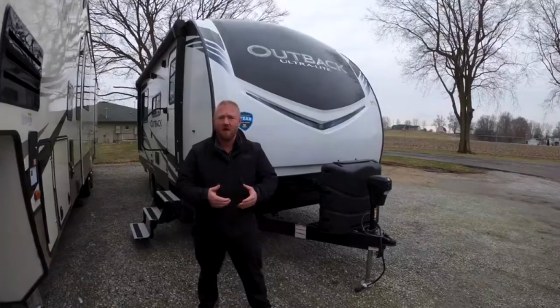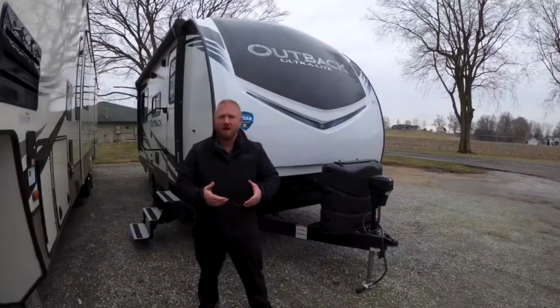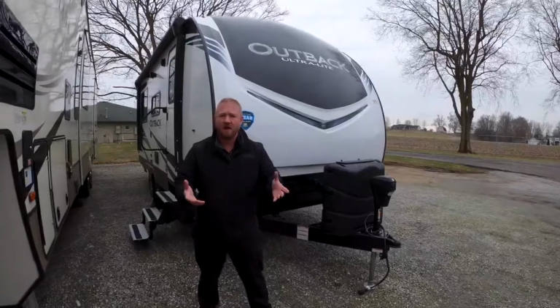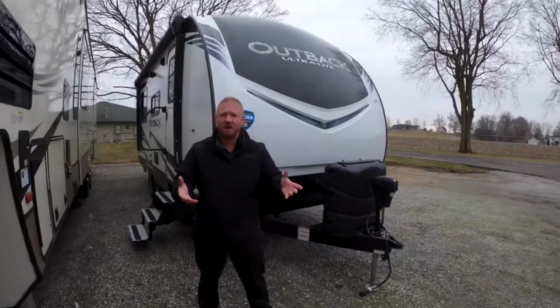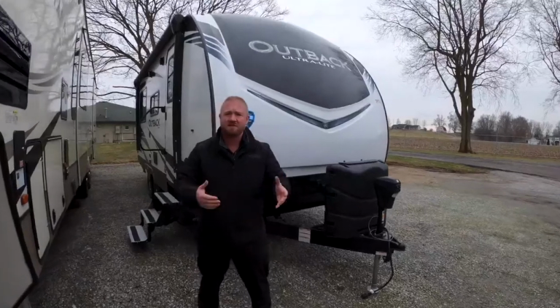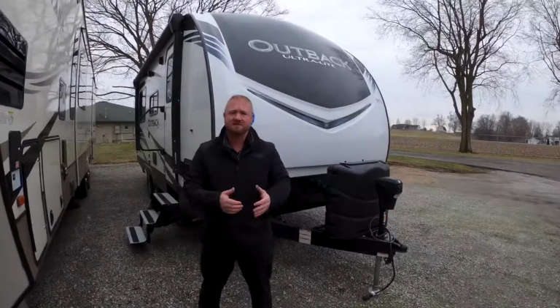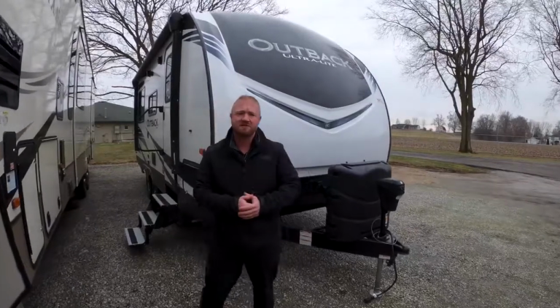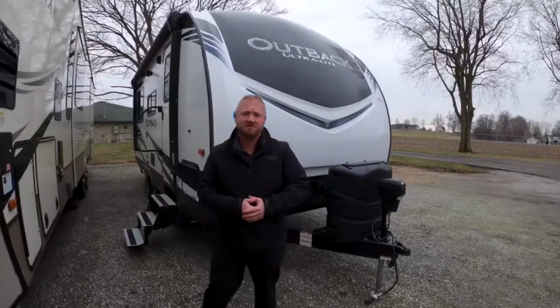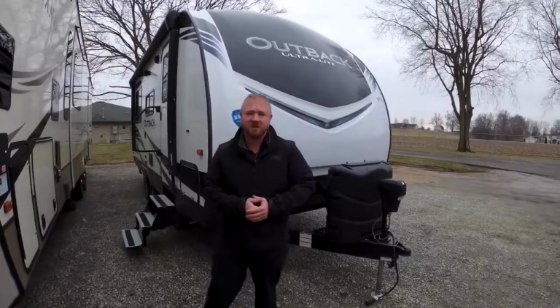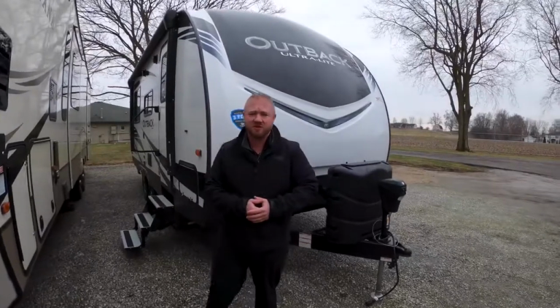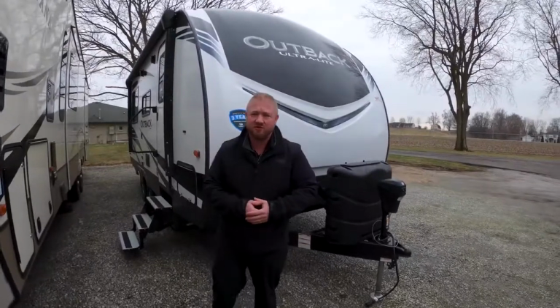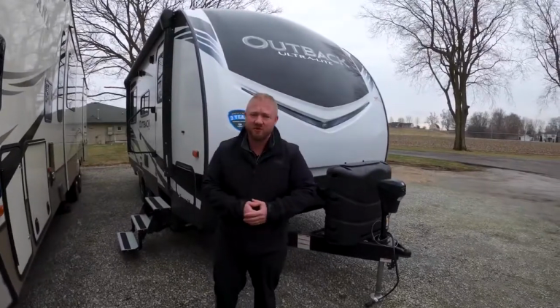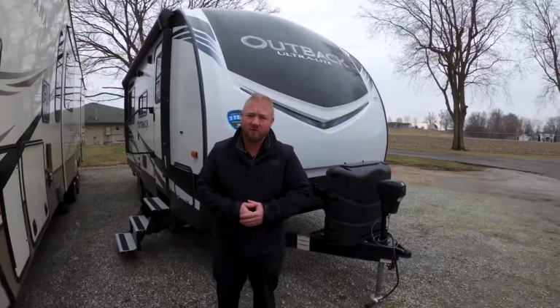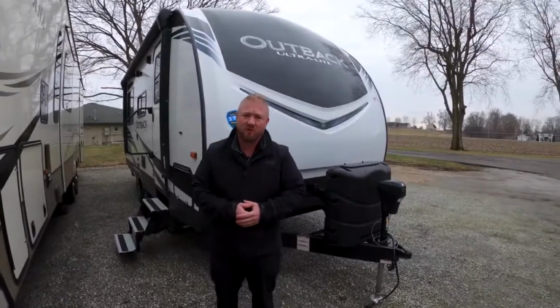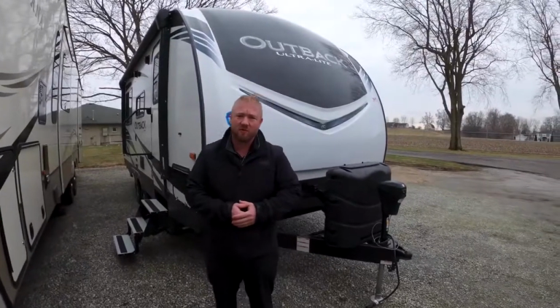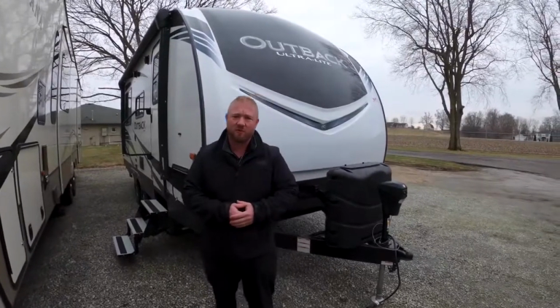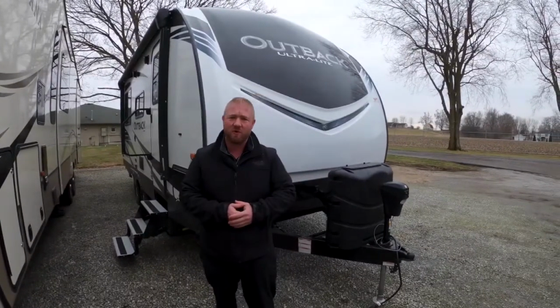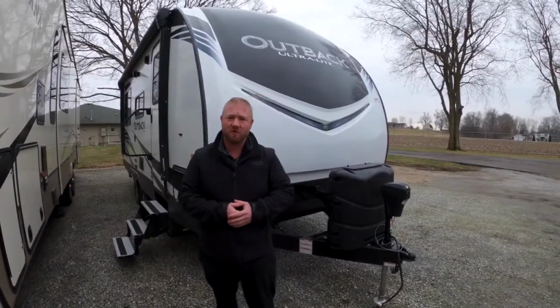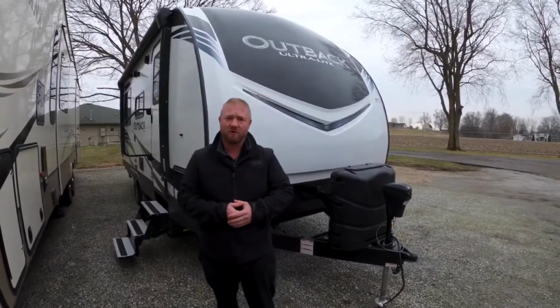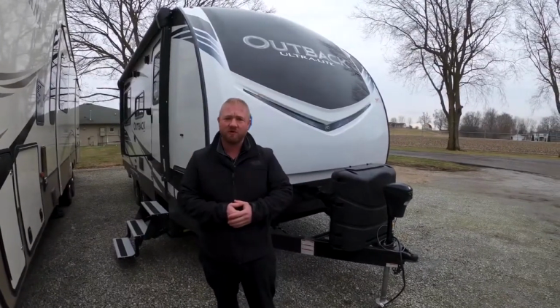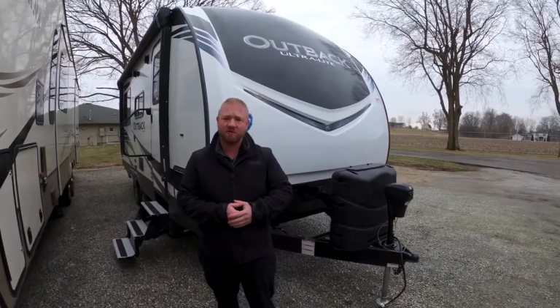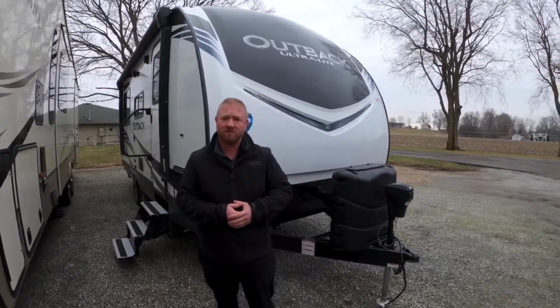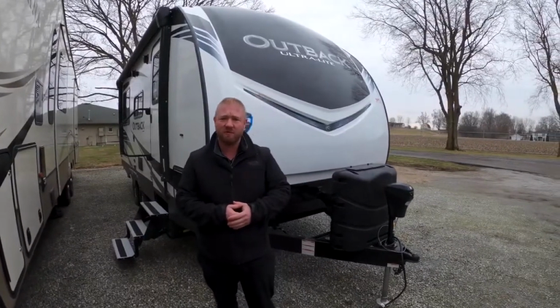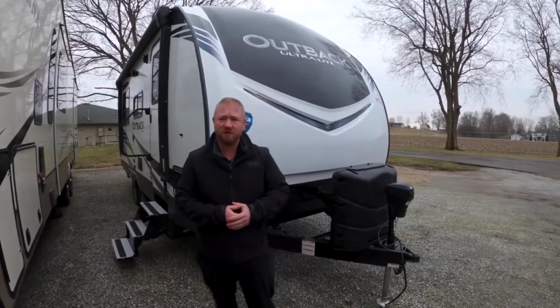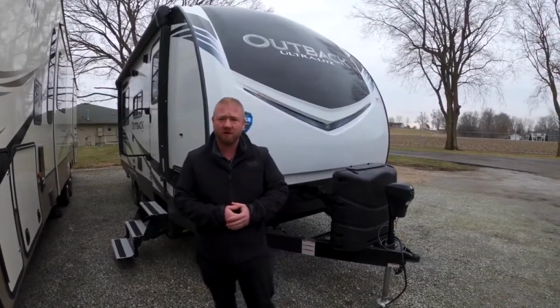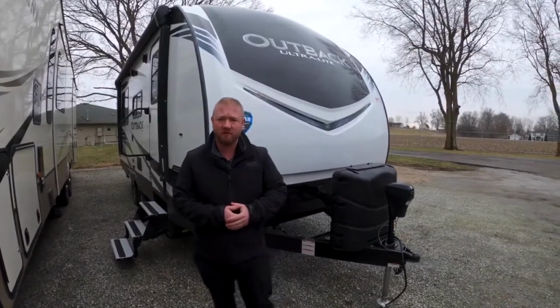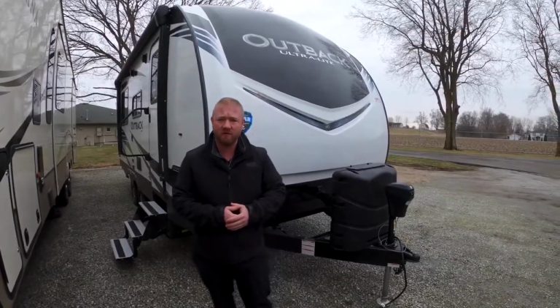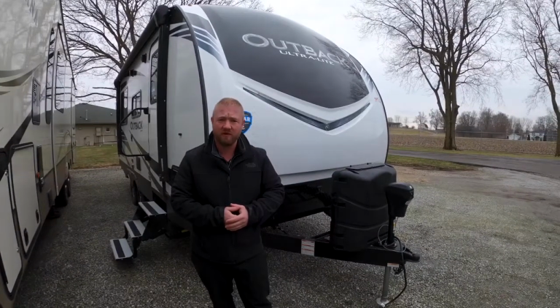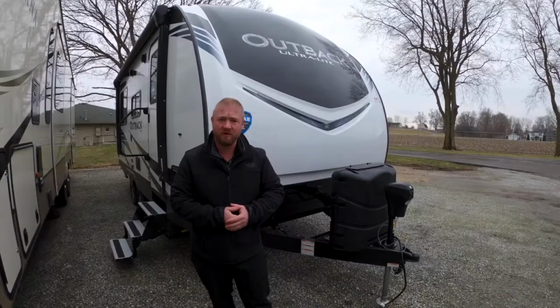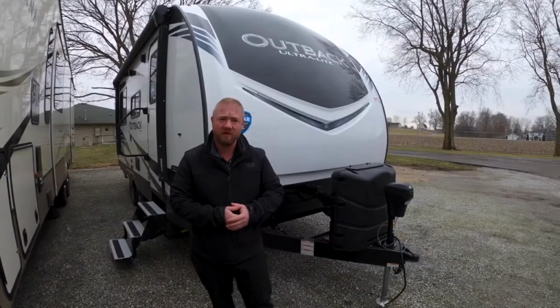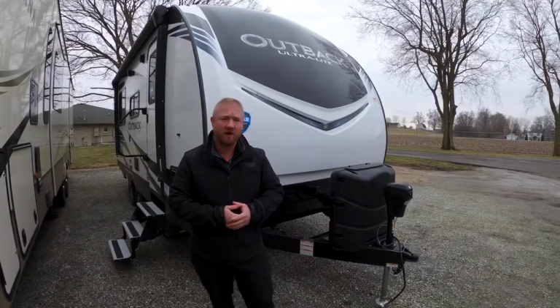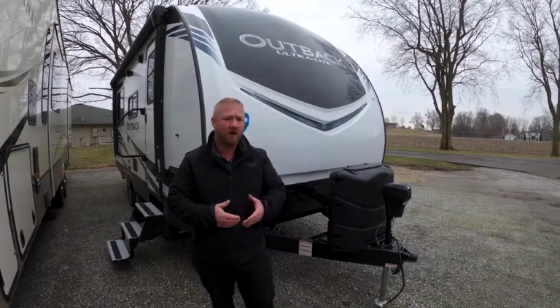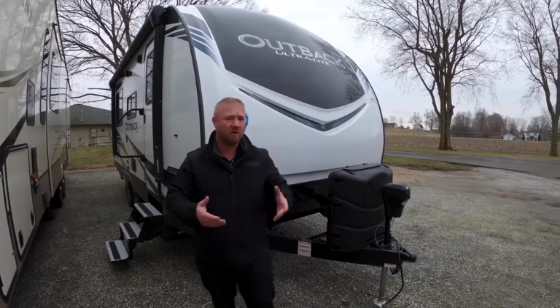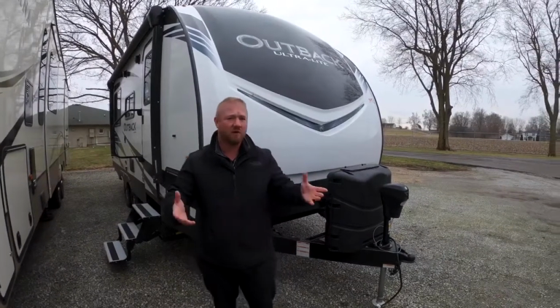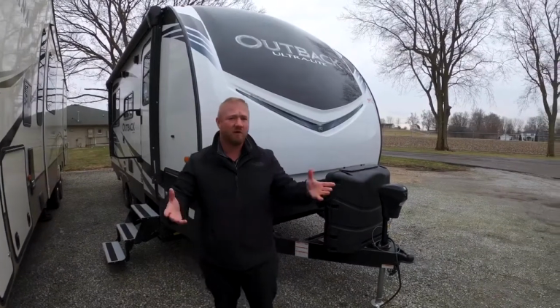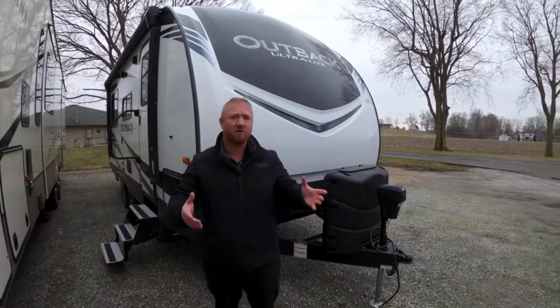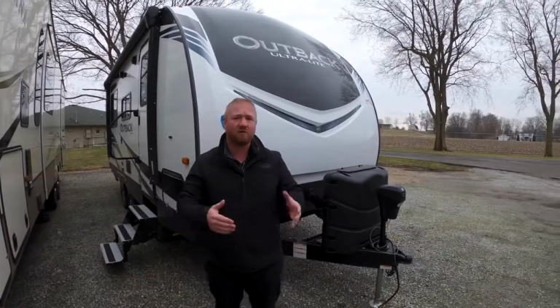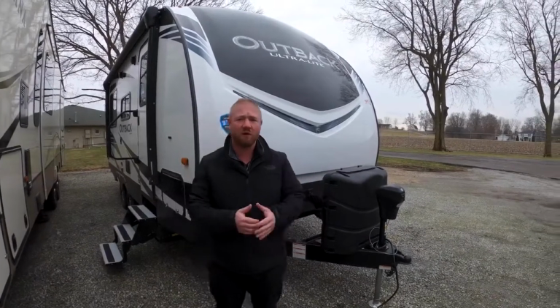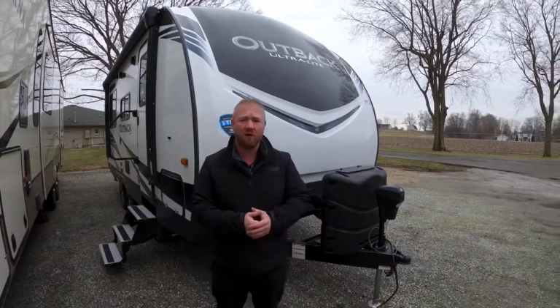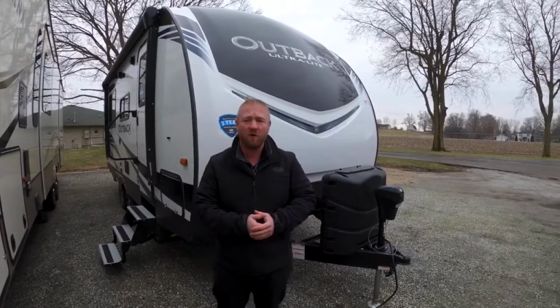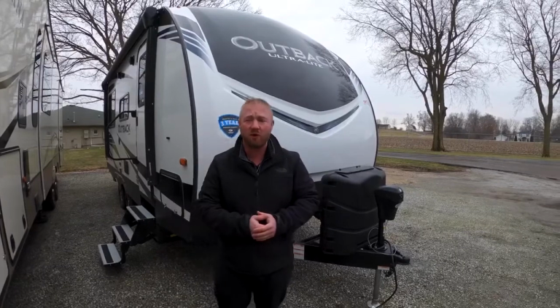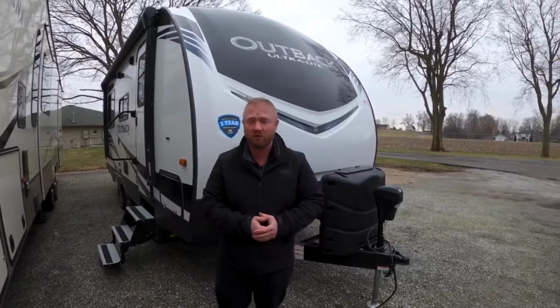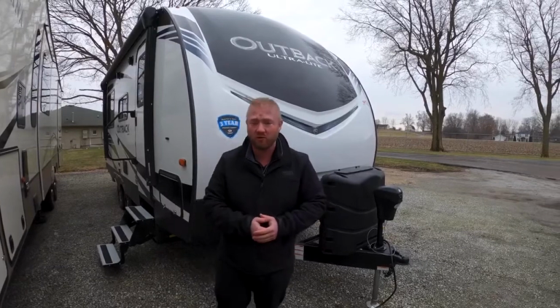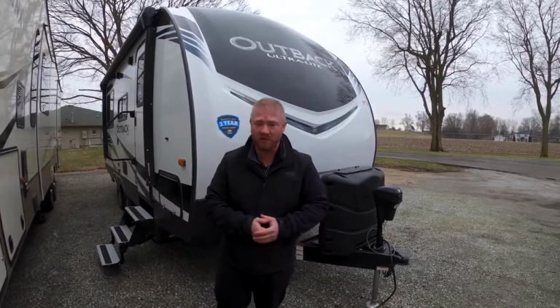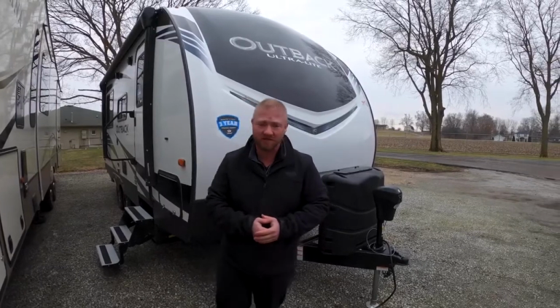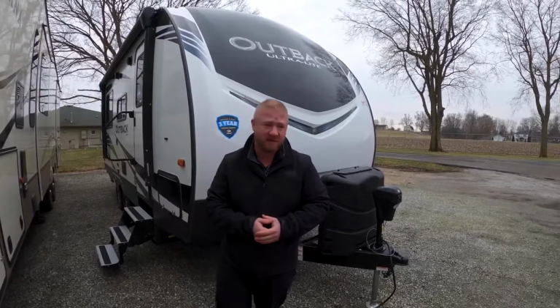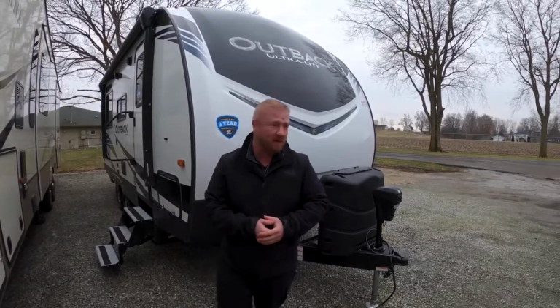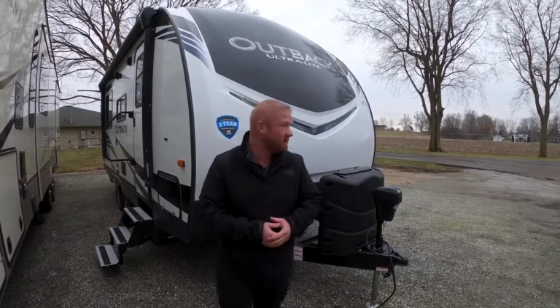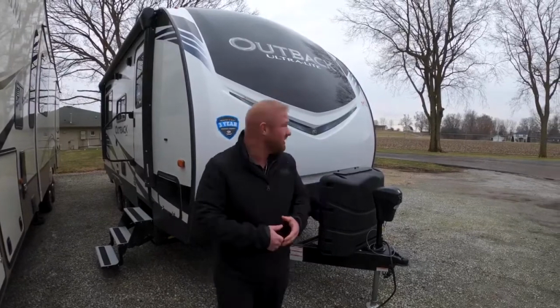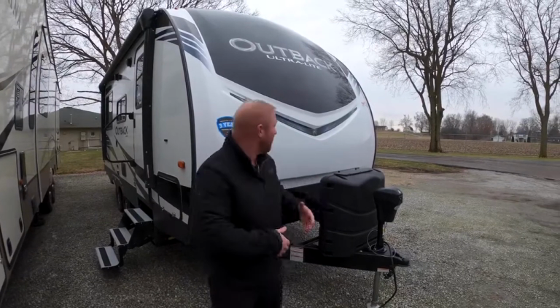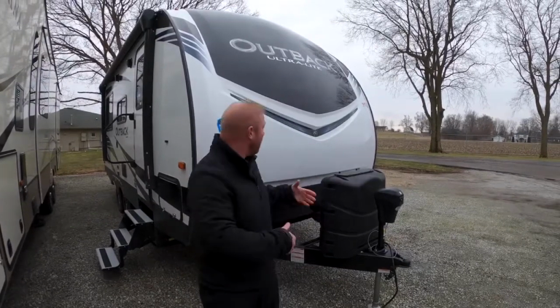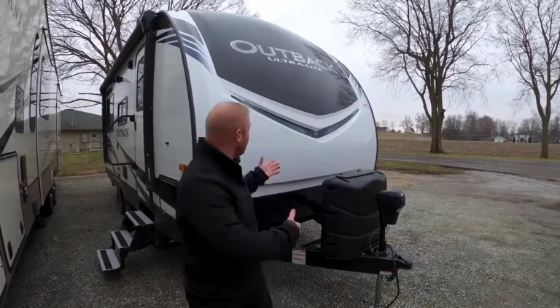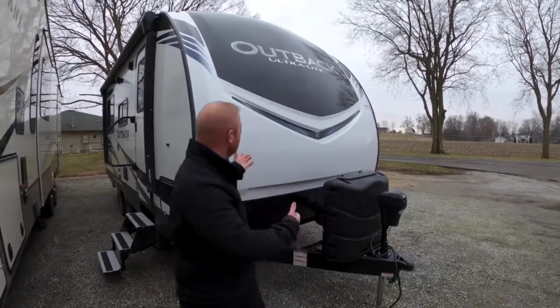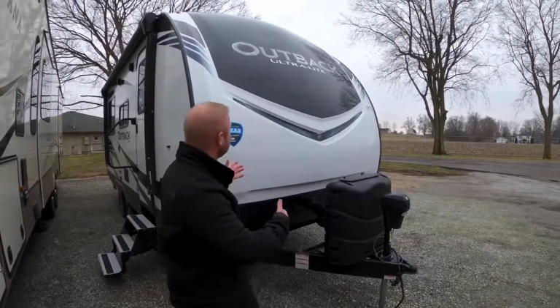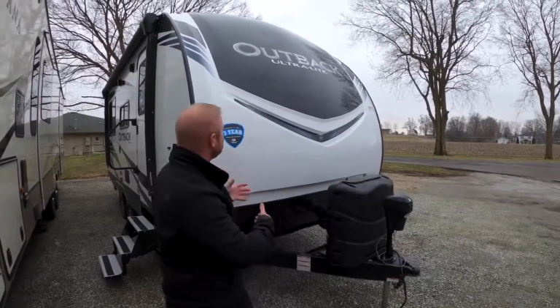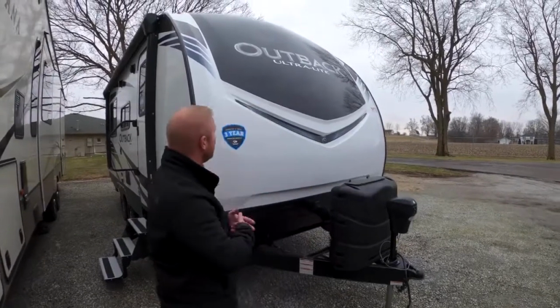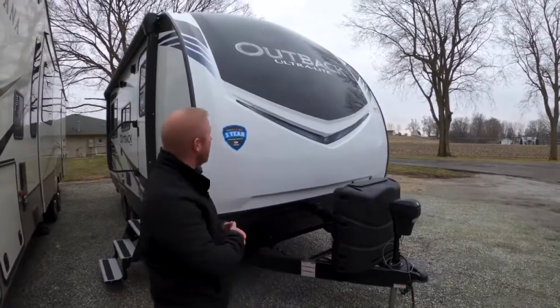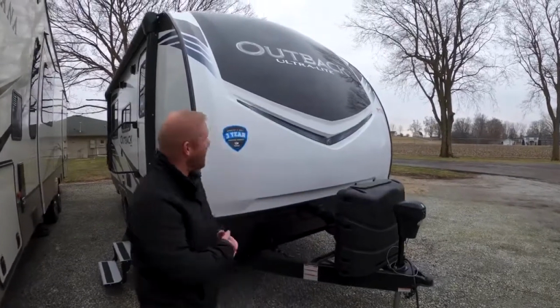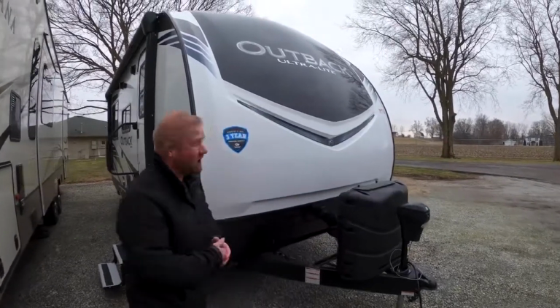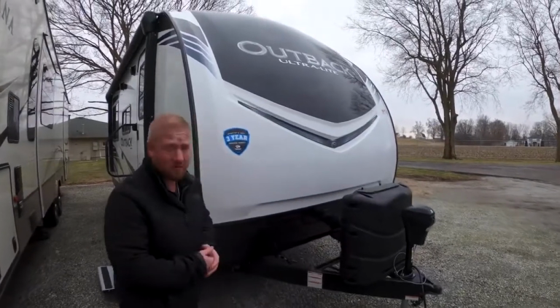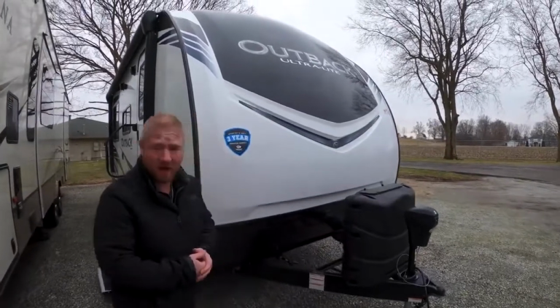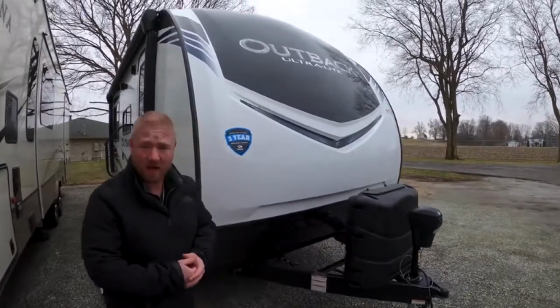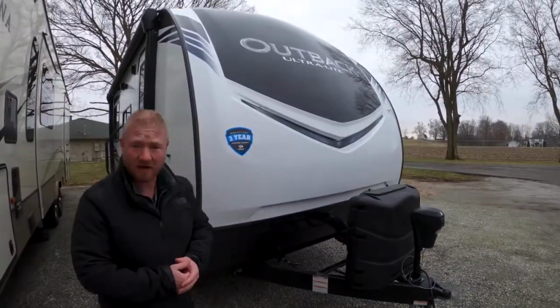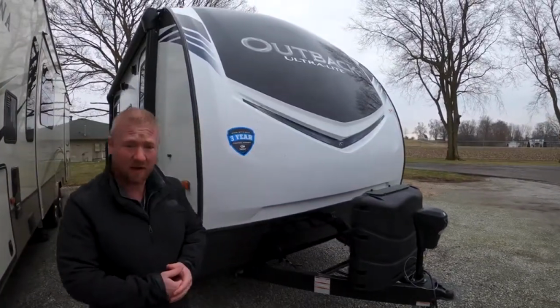Hi guys, this is Jeff Turnipole with Walnut Ridge Family RV. We're here with Walkthrough Wednesday on this Outback.